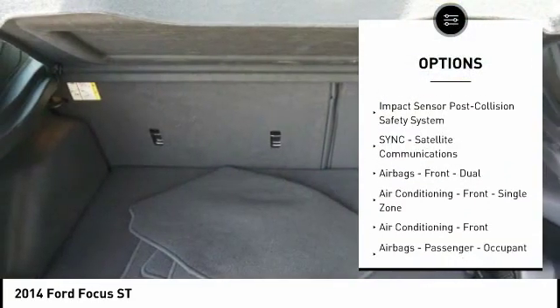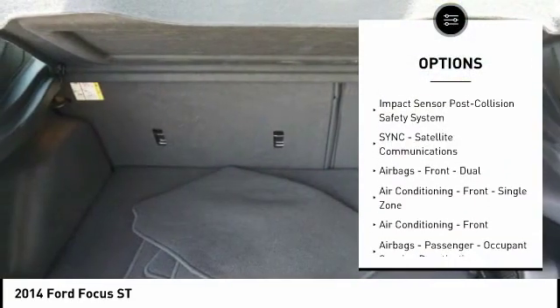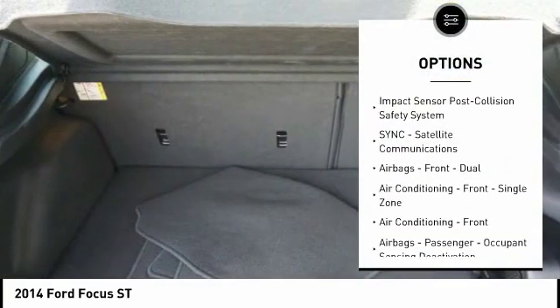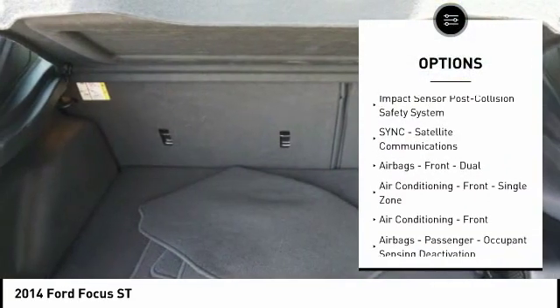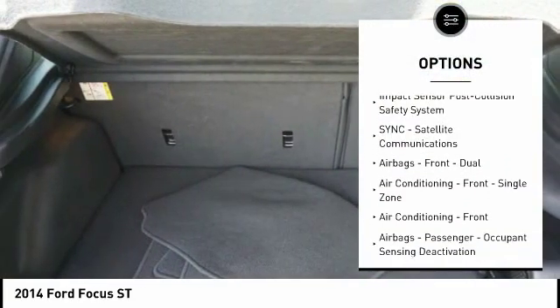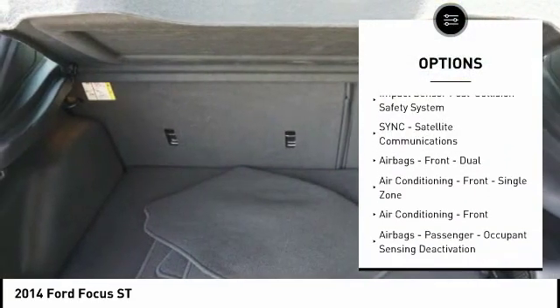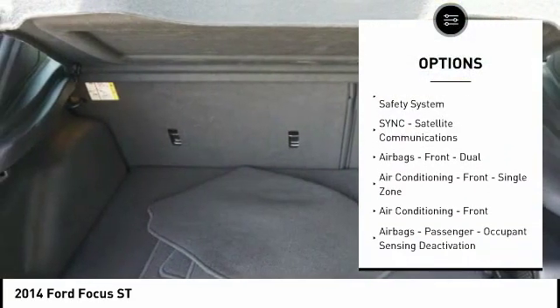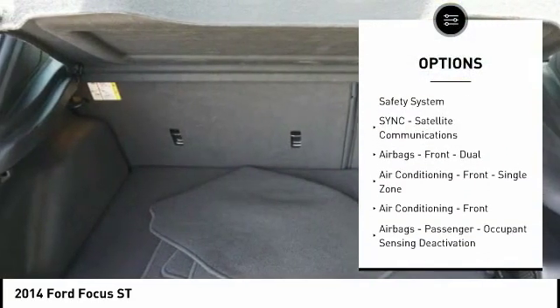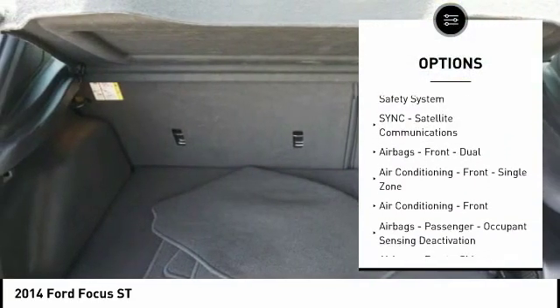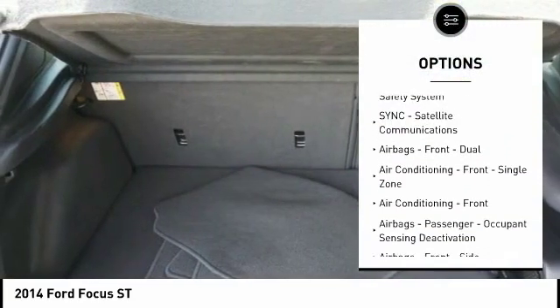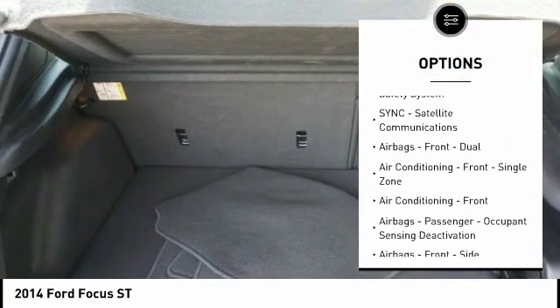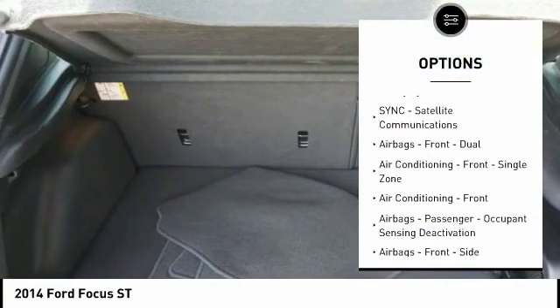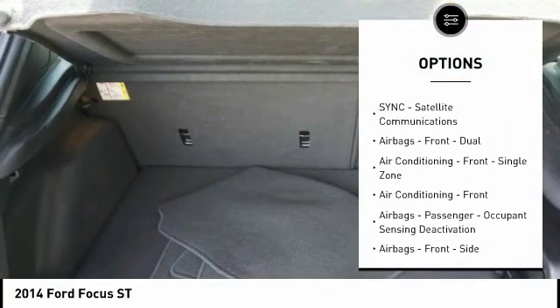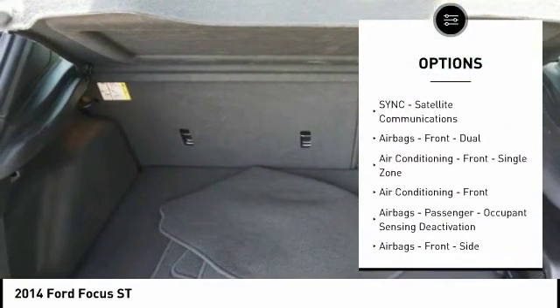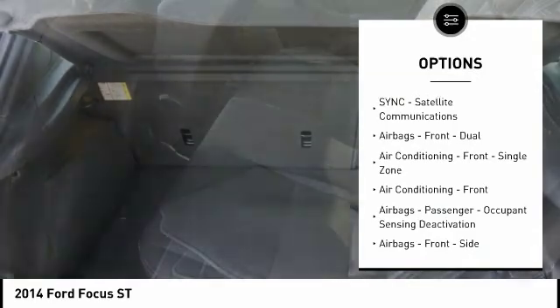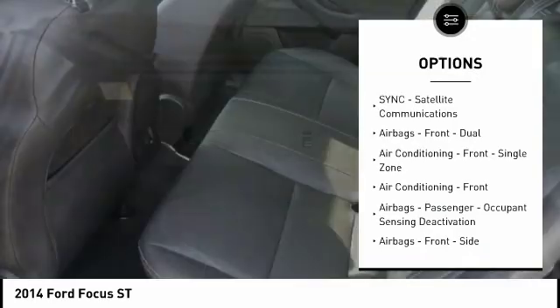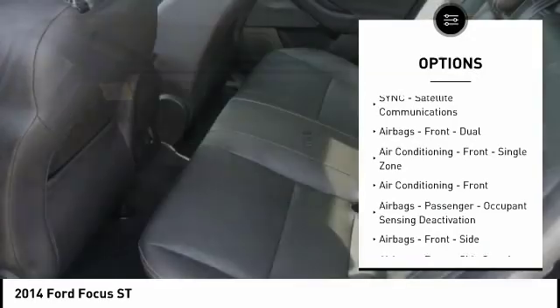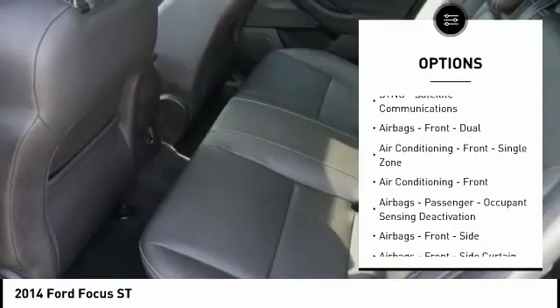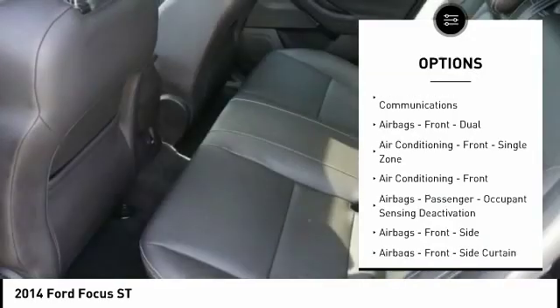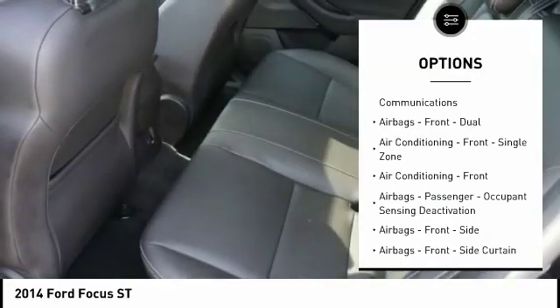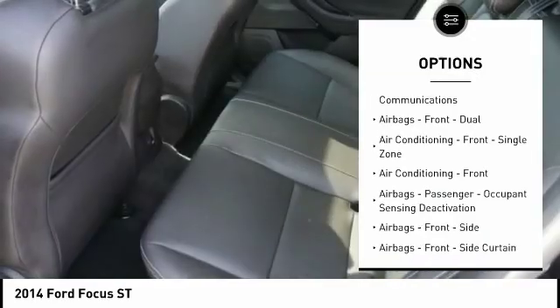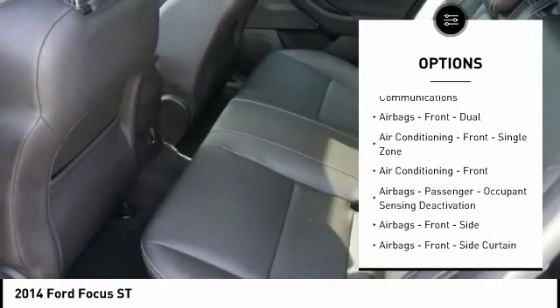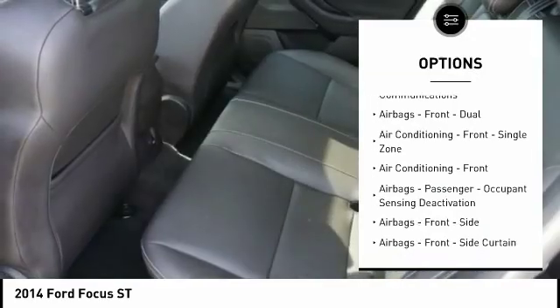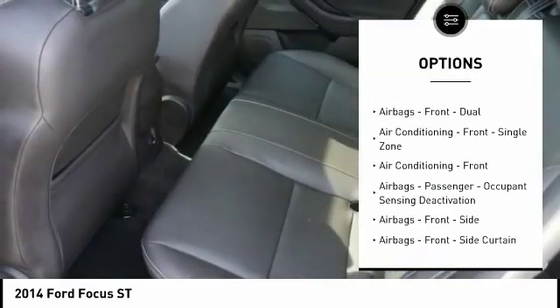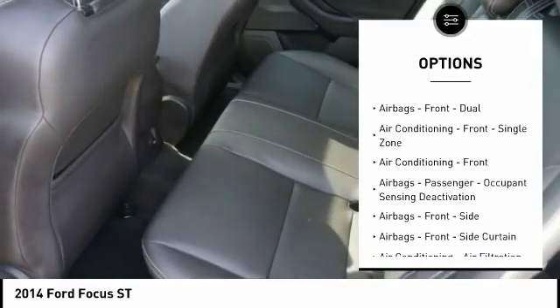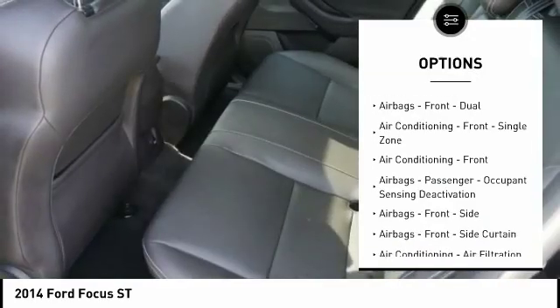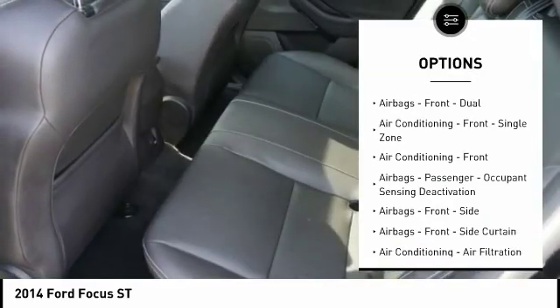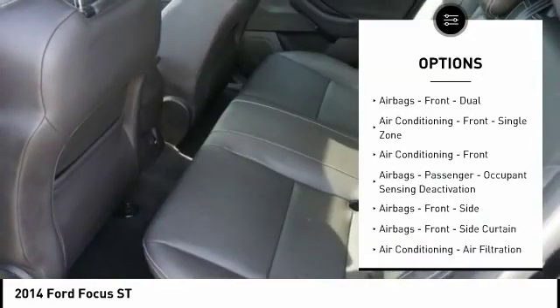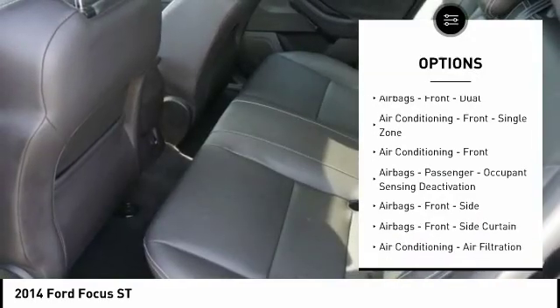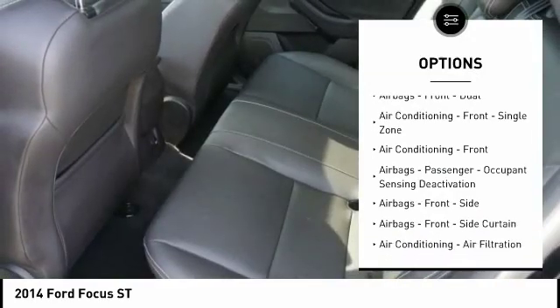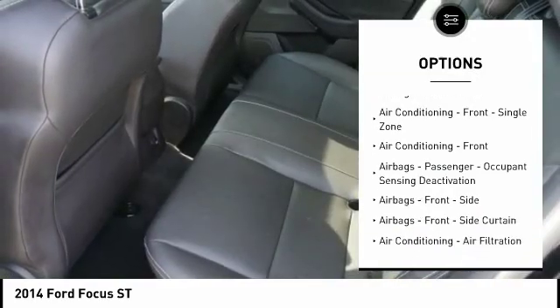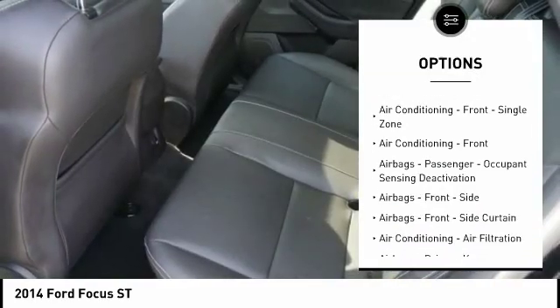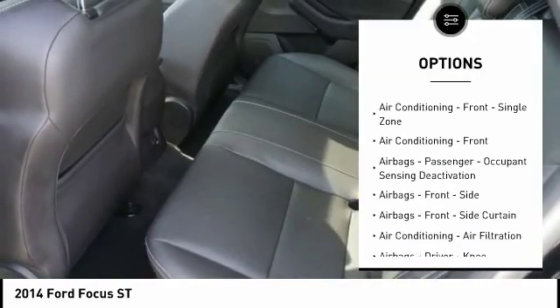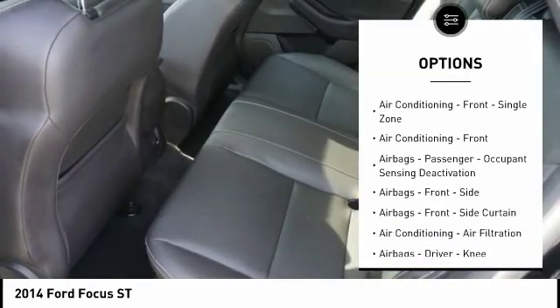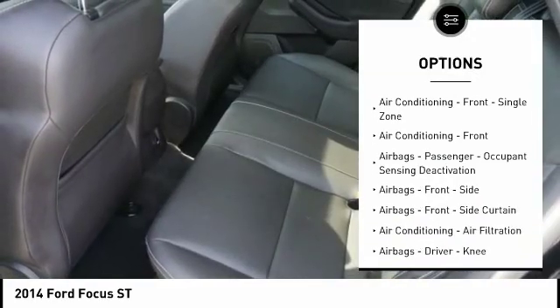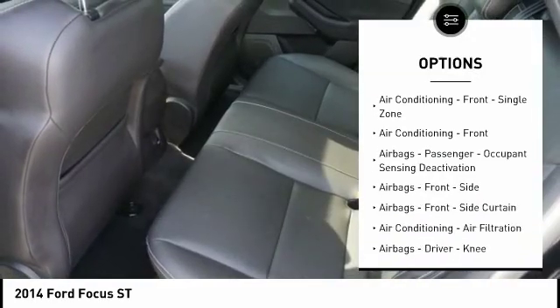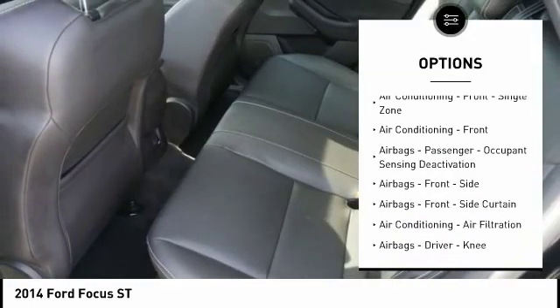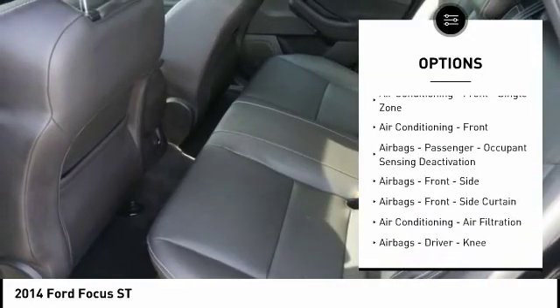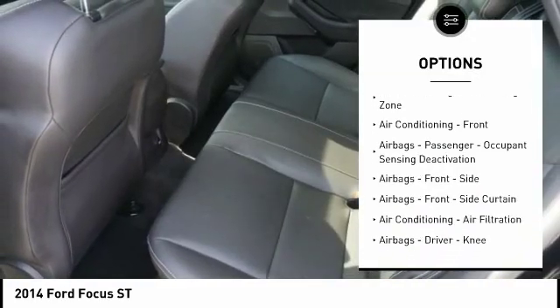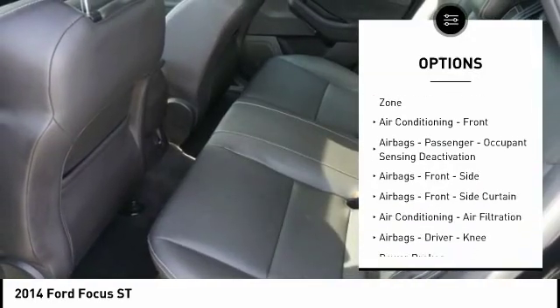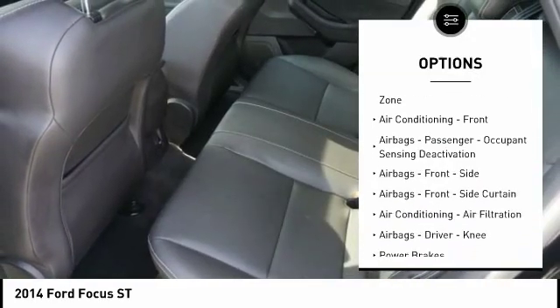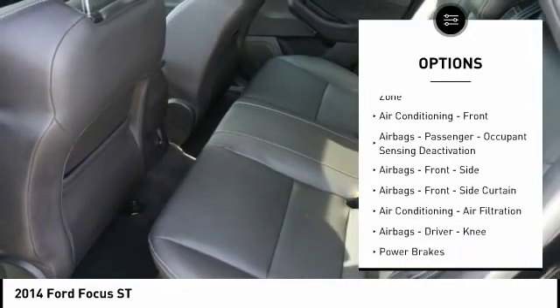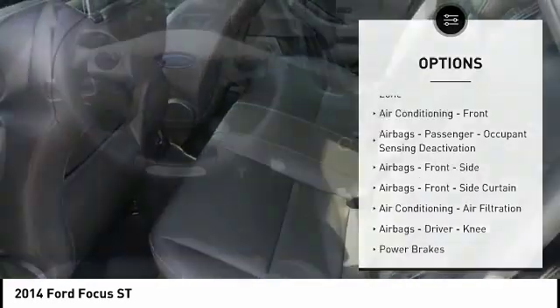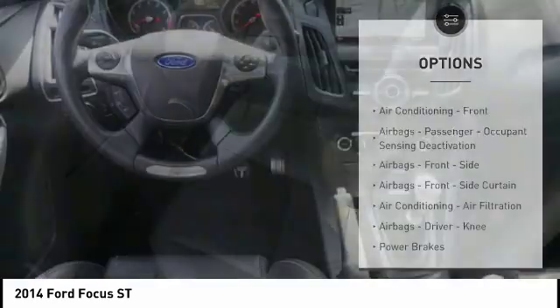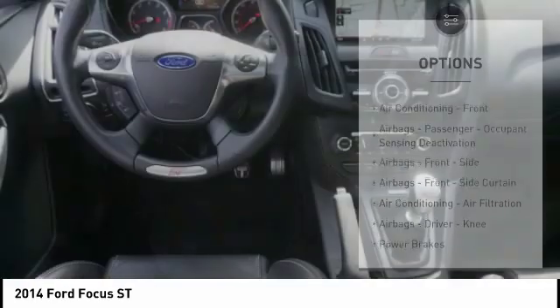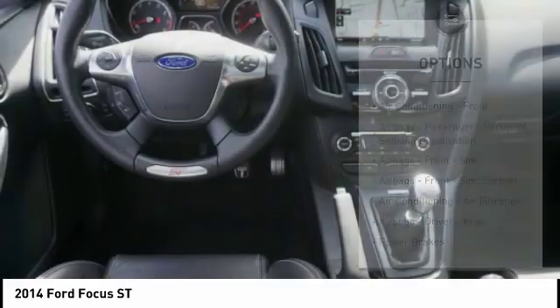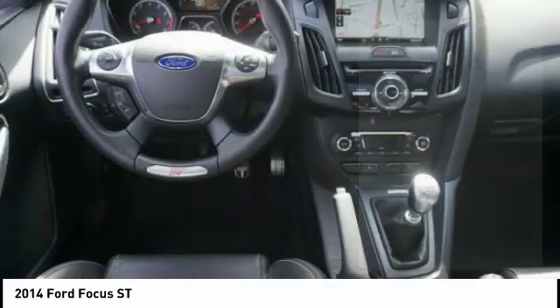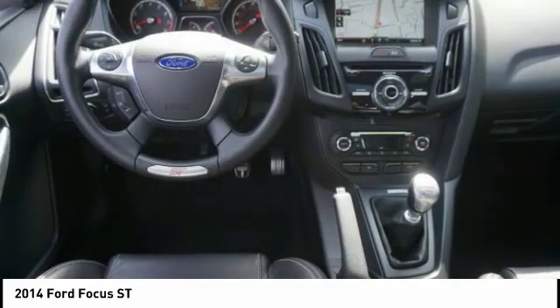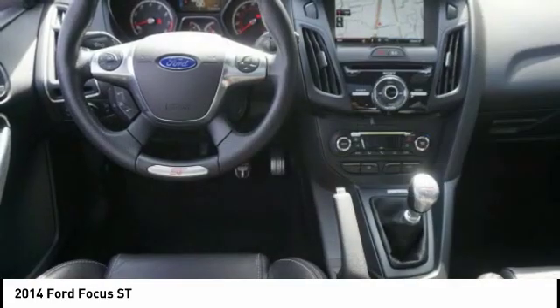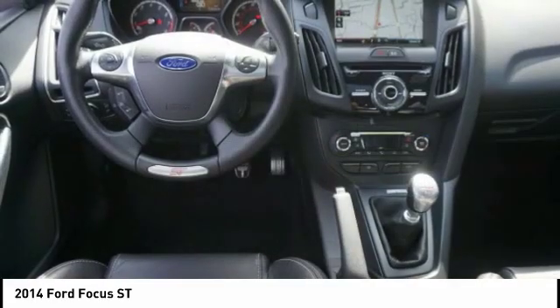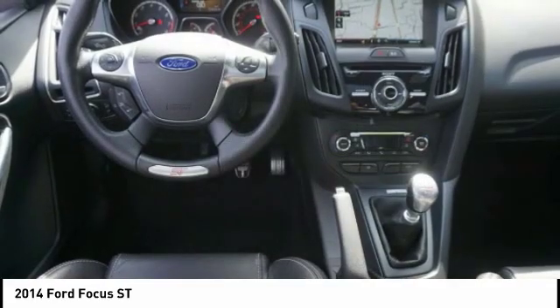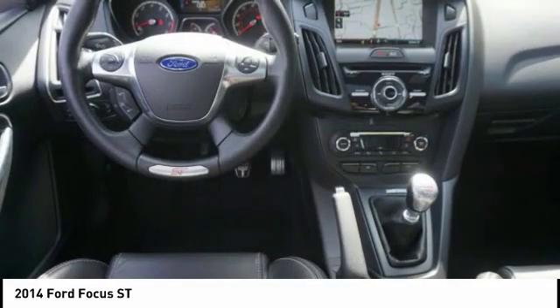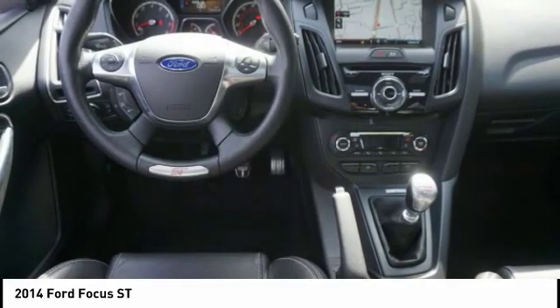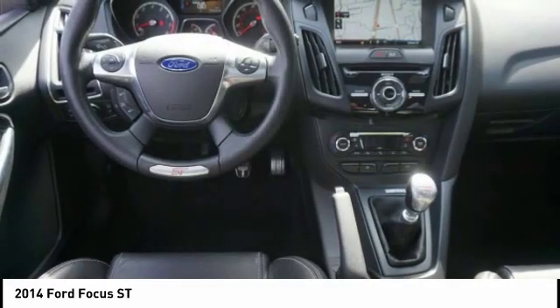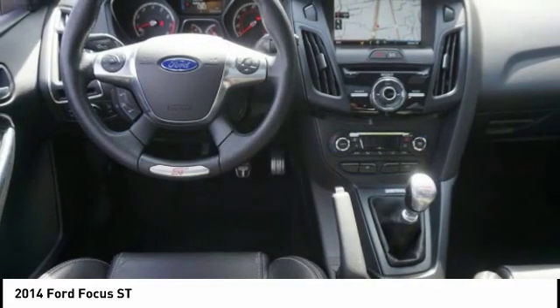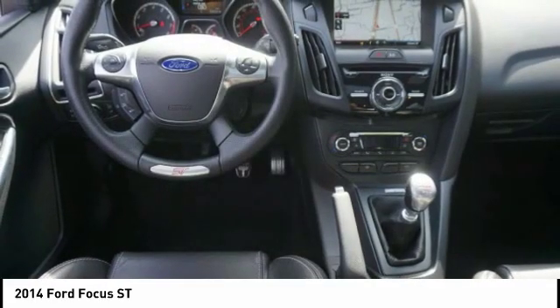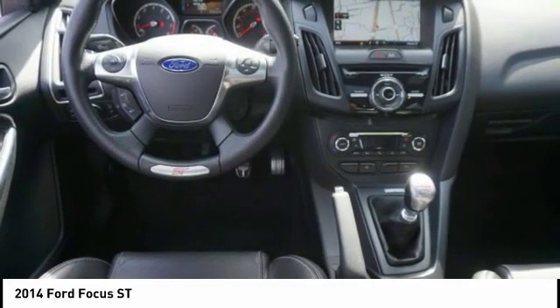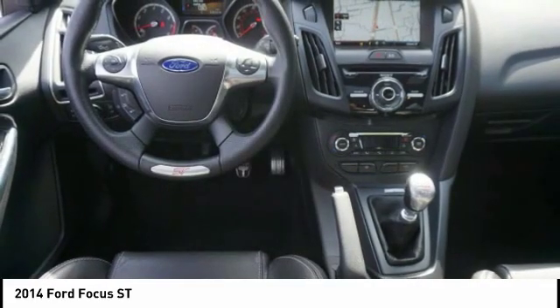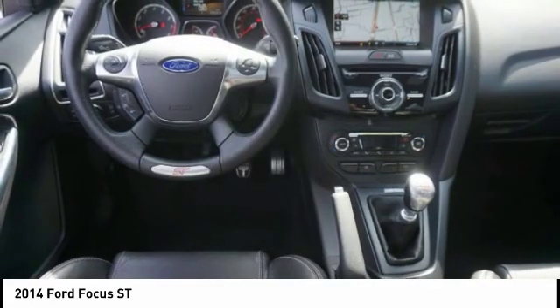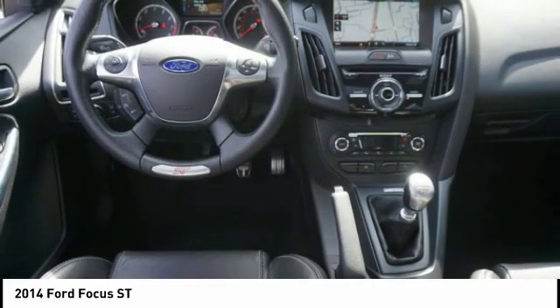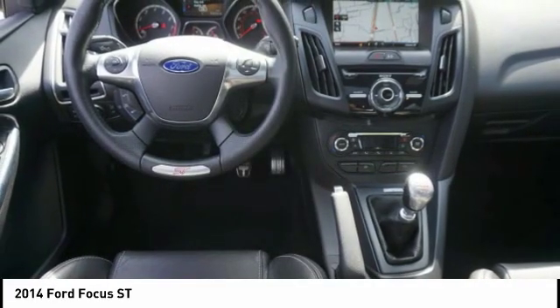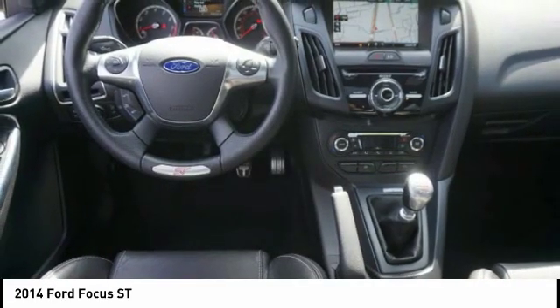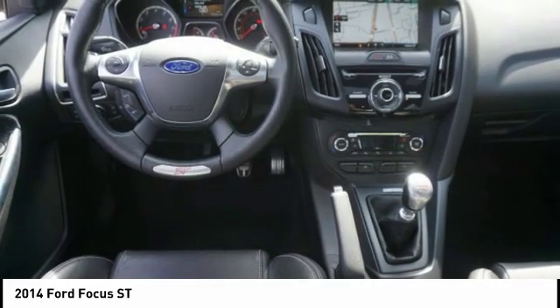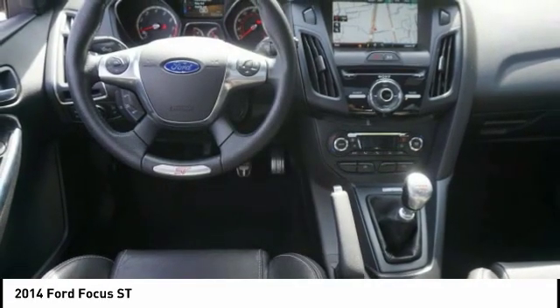Fog lights, power door locks, trip odometer, child safety locks, power brakes, tachometer.